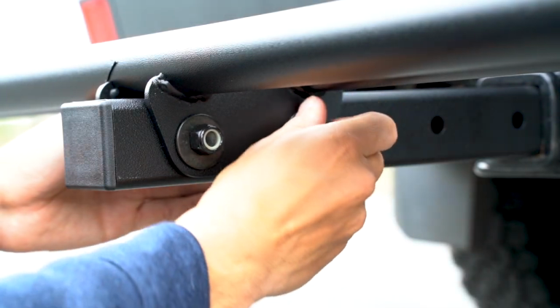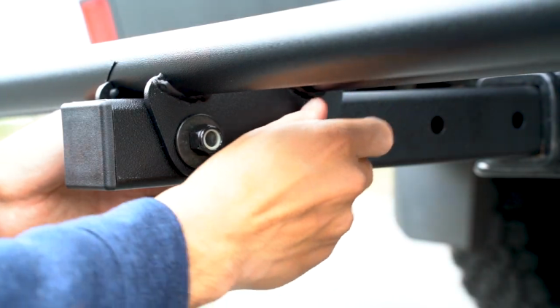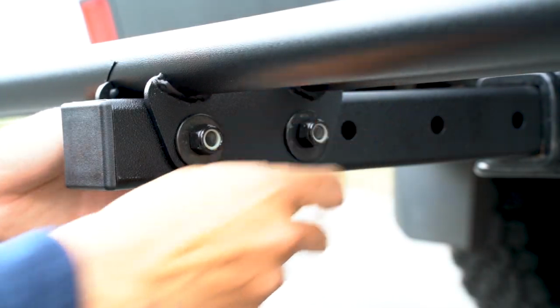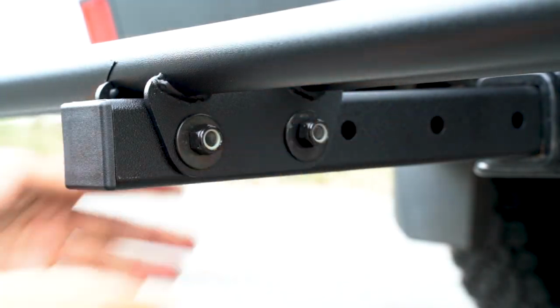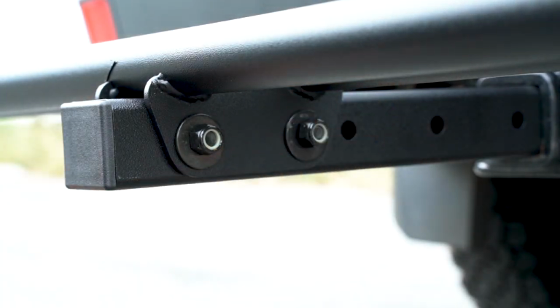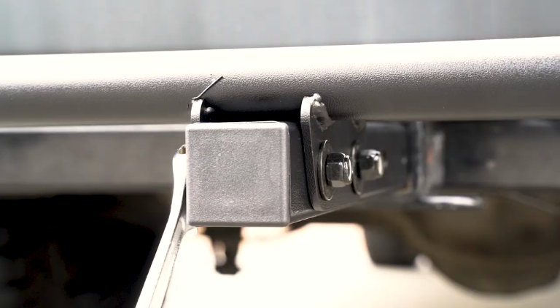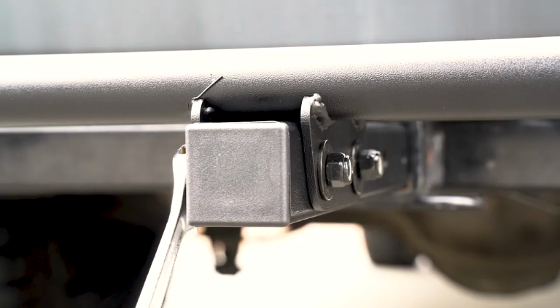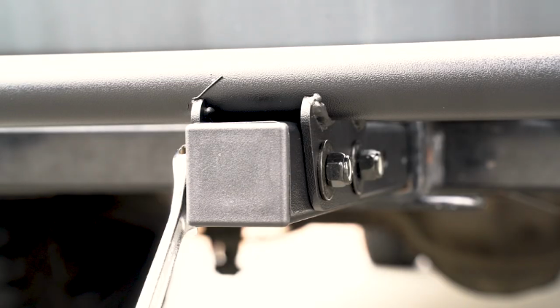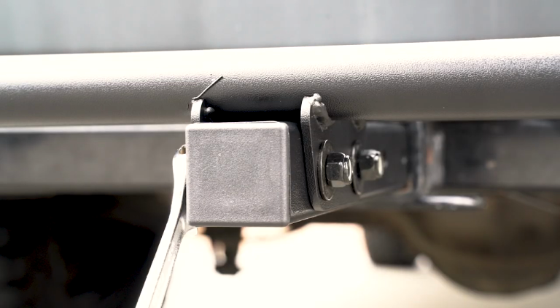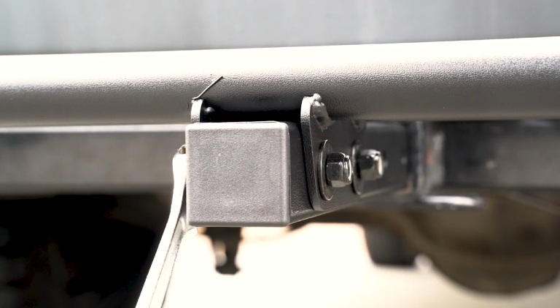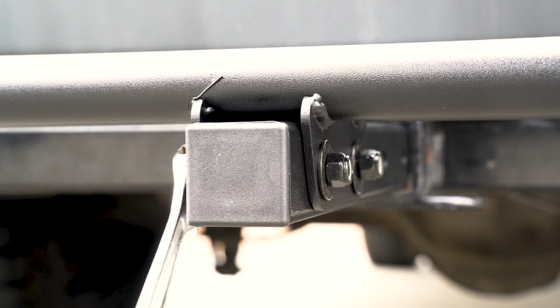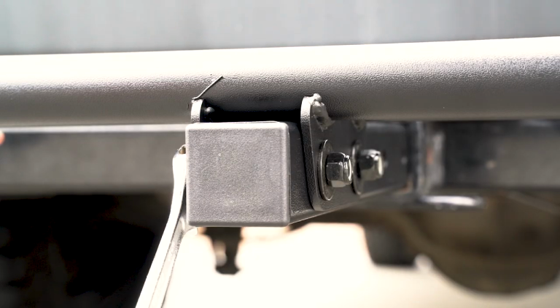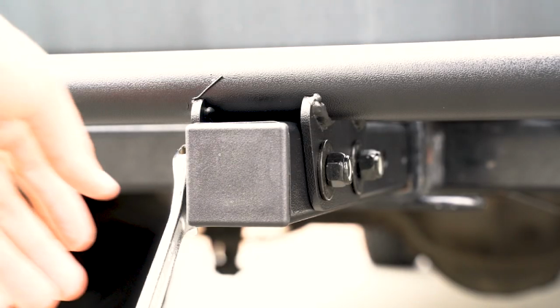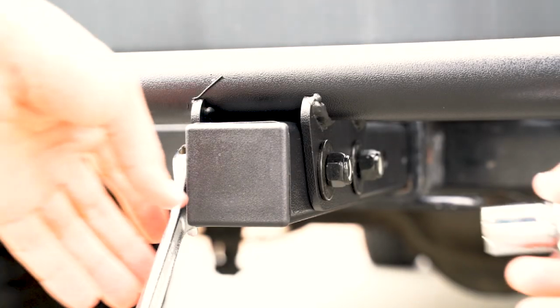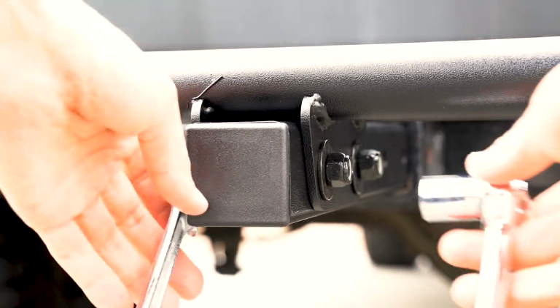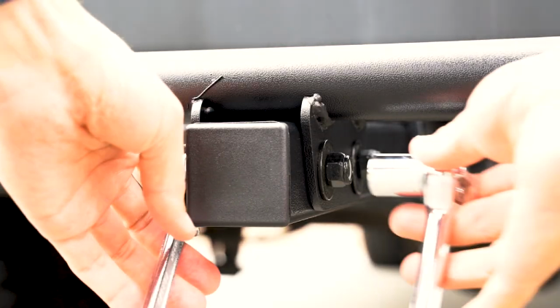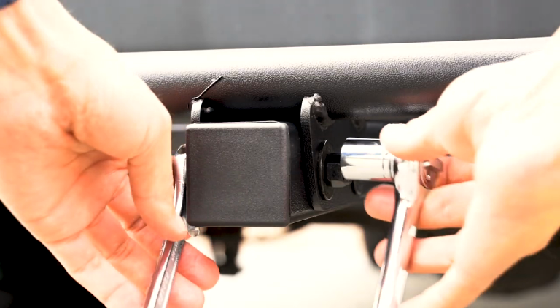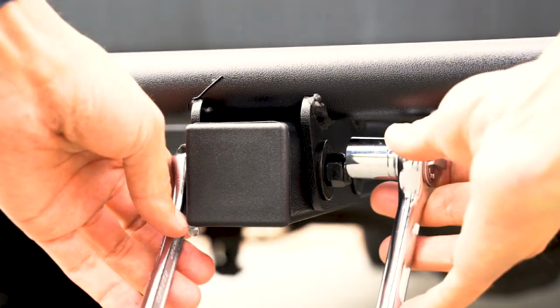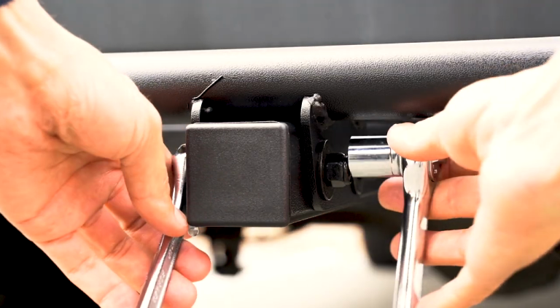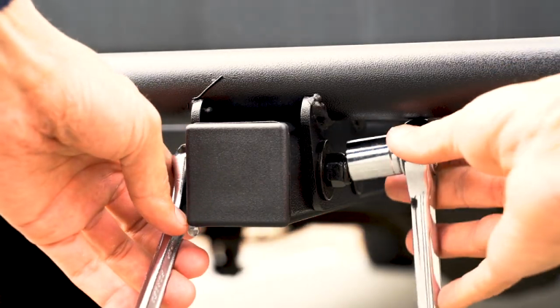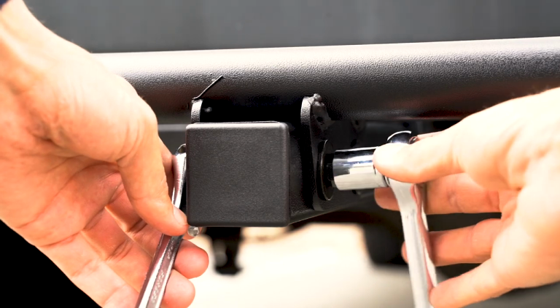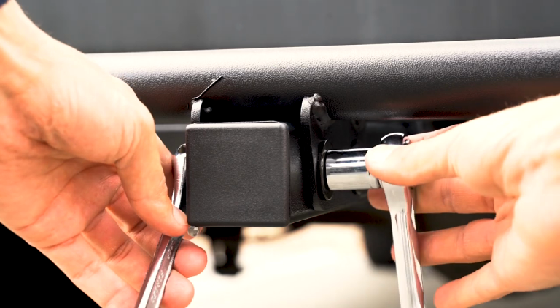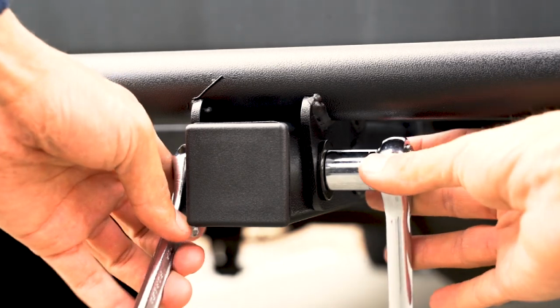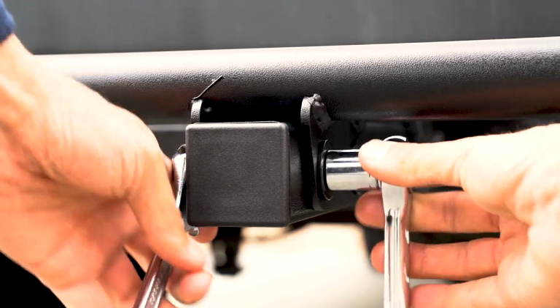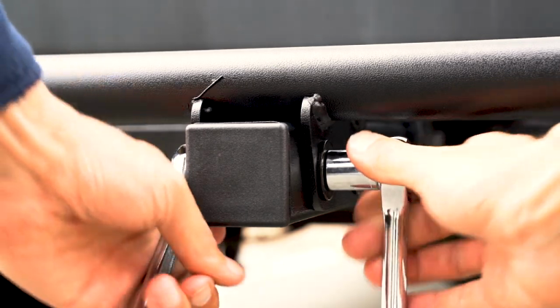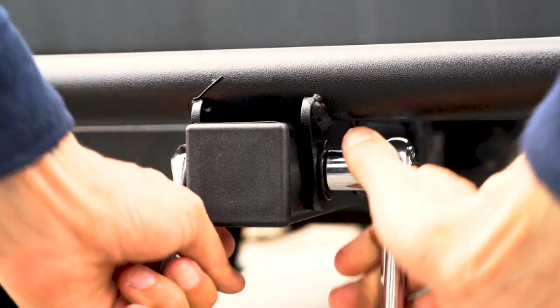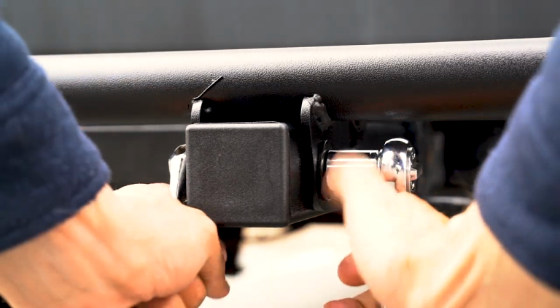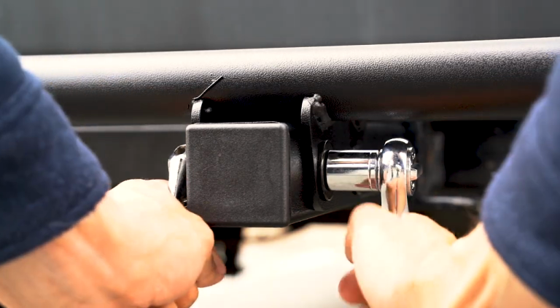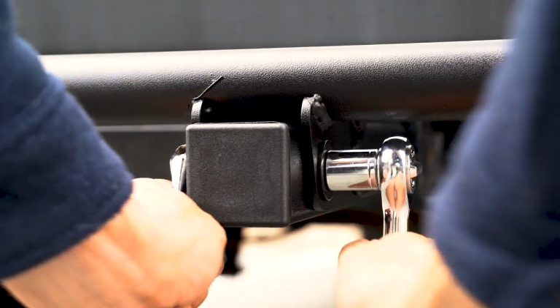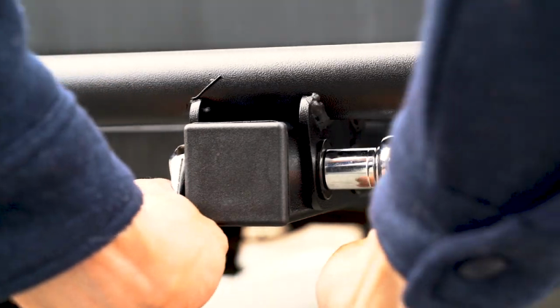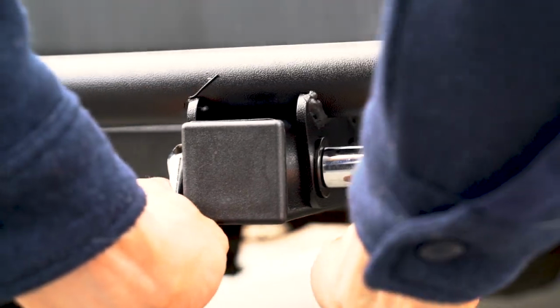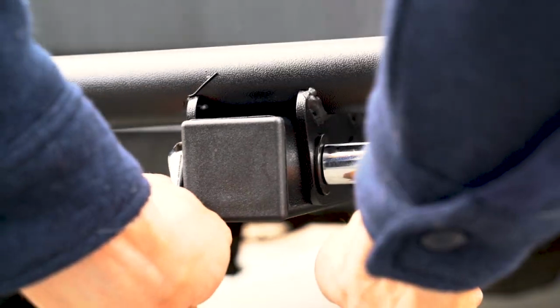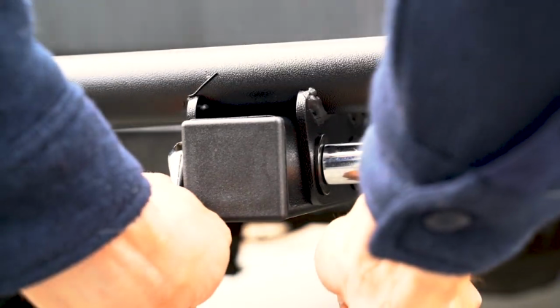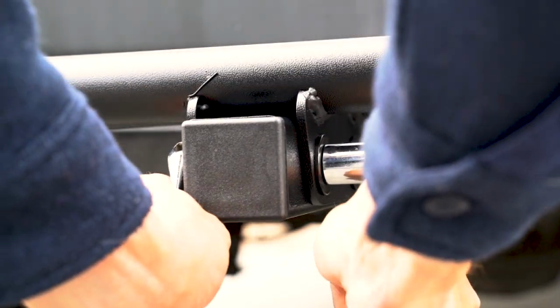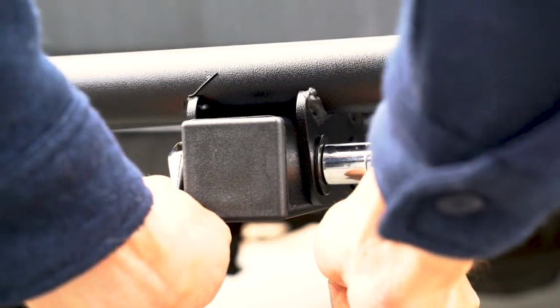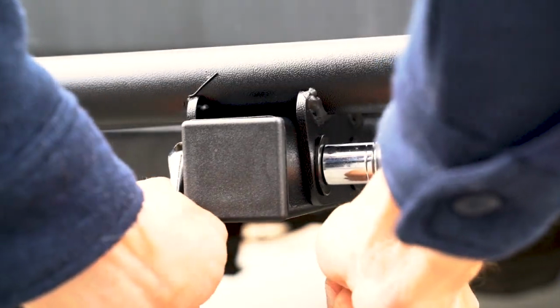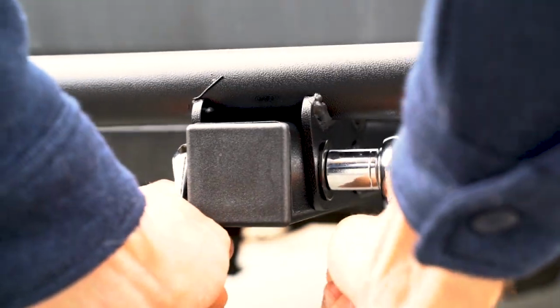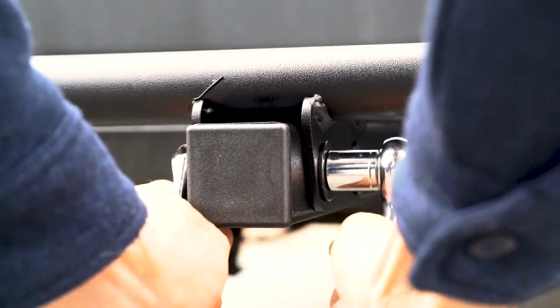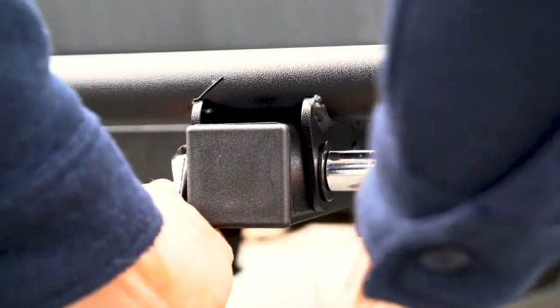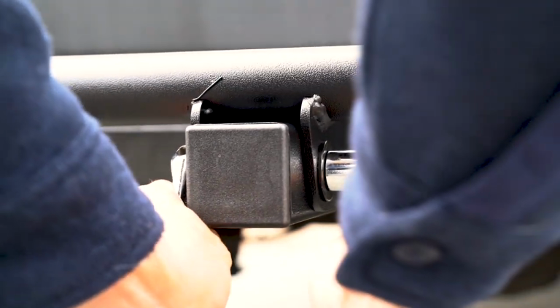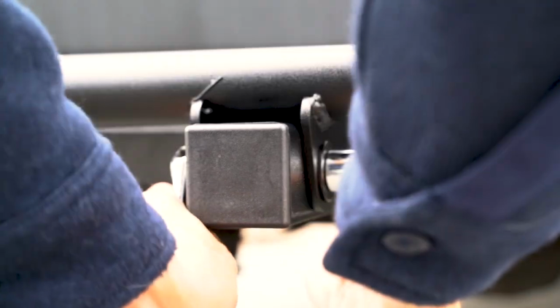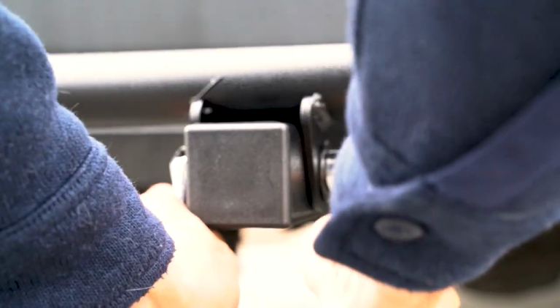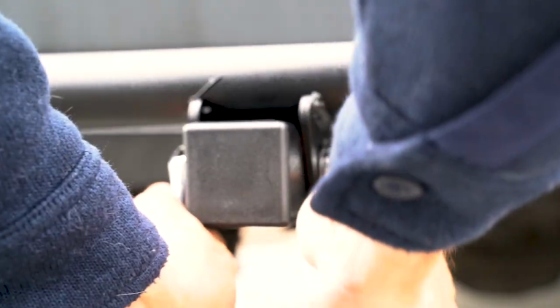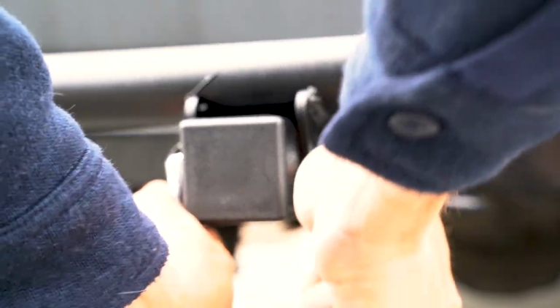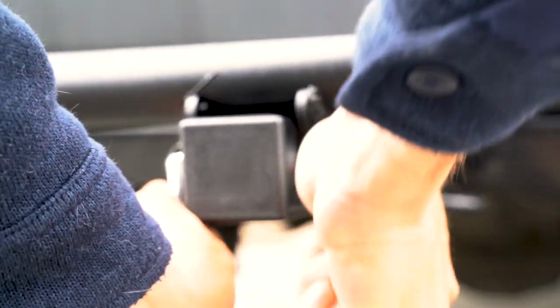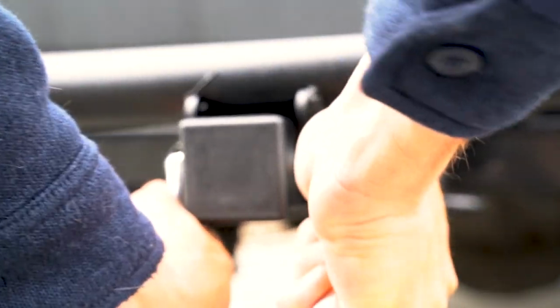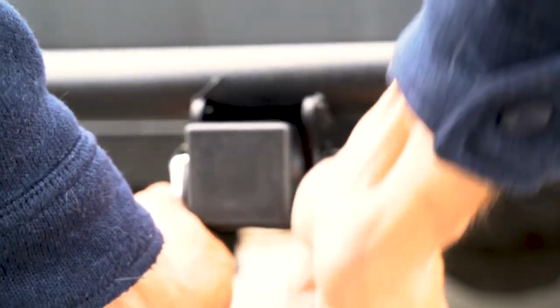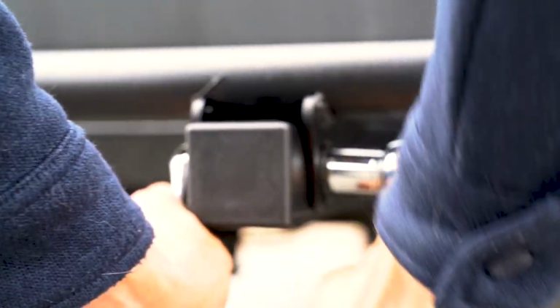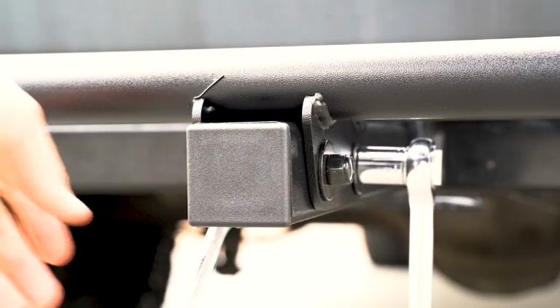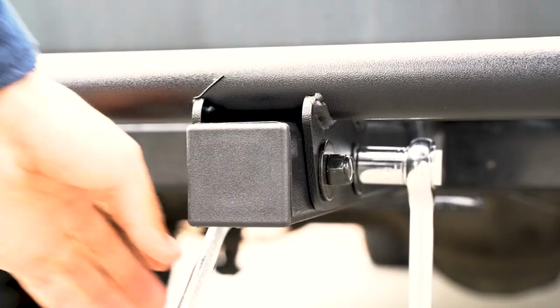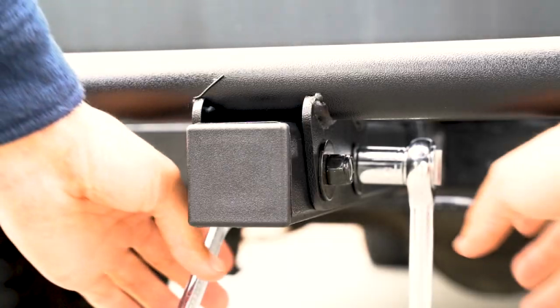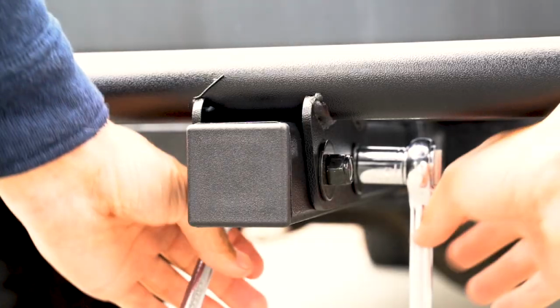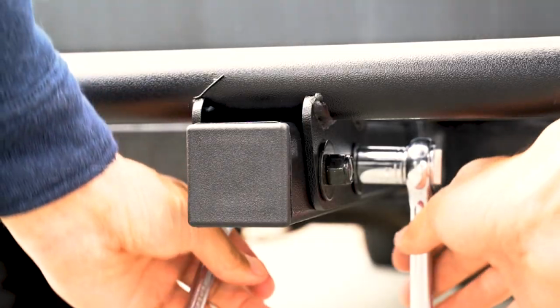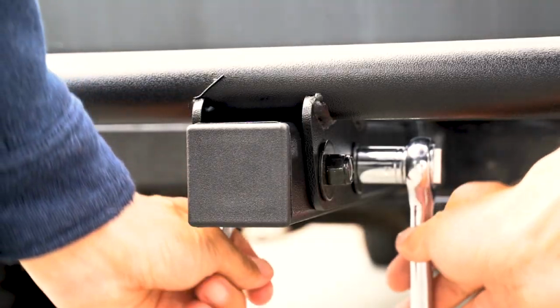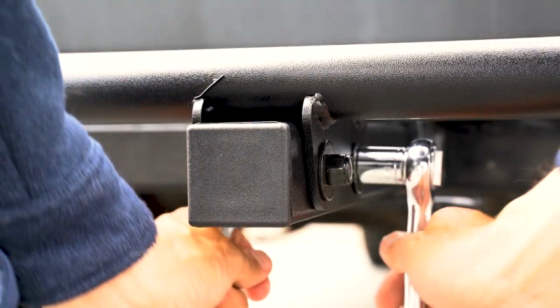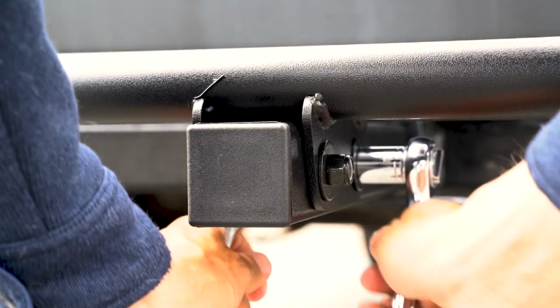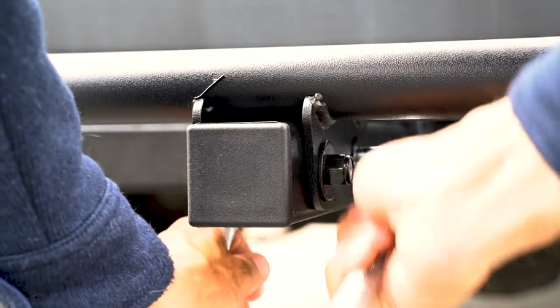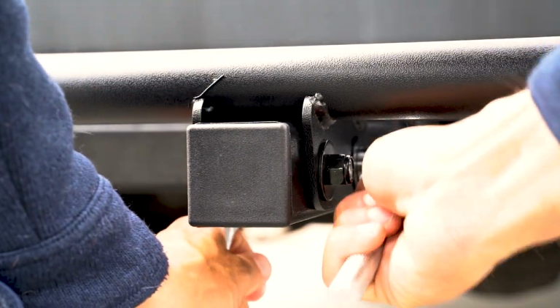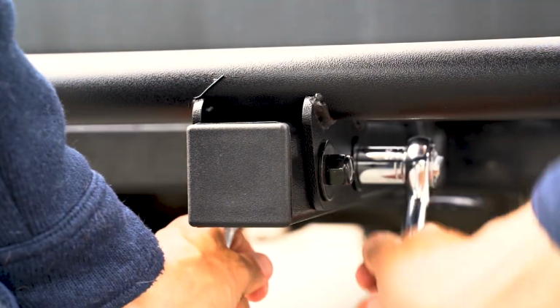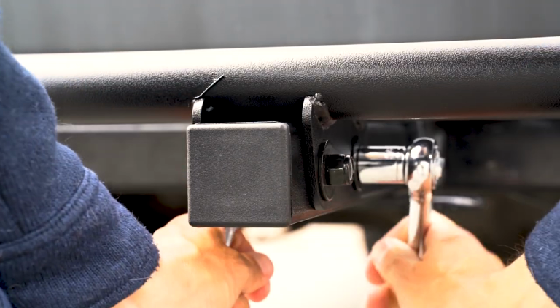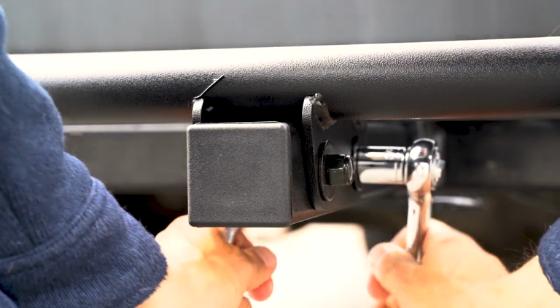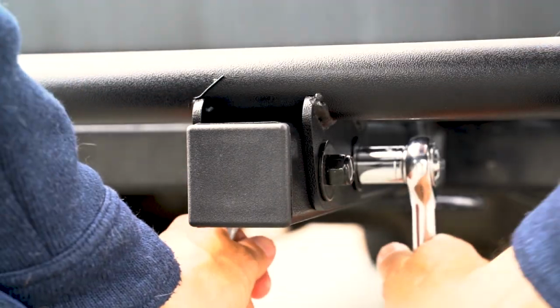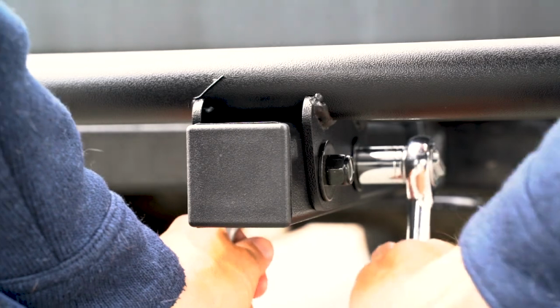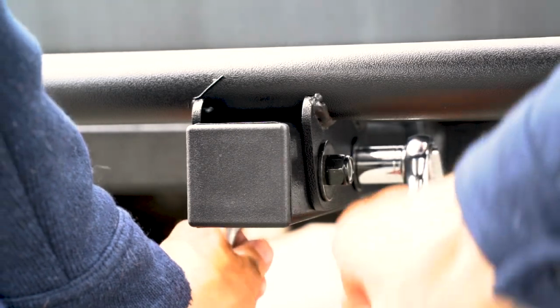Take out the tools and tighten until the gap is completely closed. Ensure both bolts are completely tight.